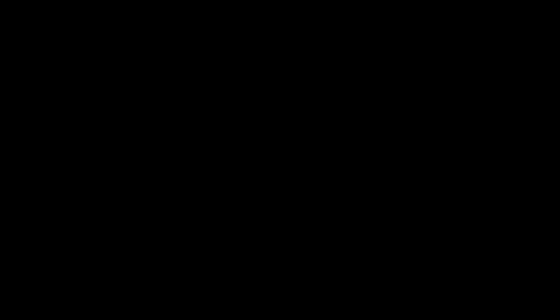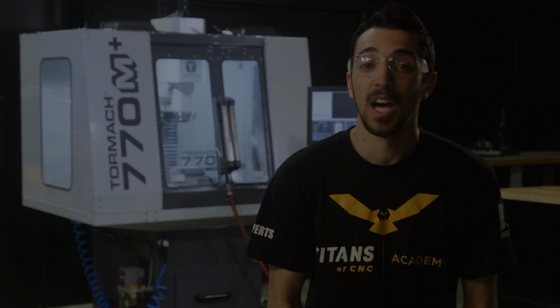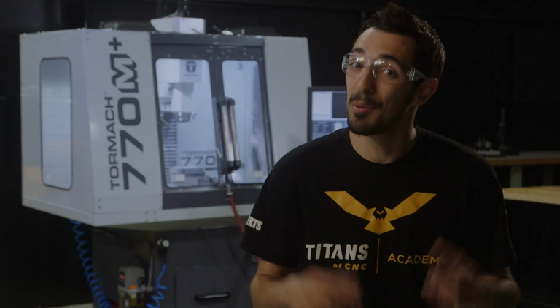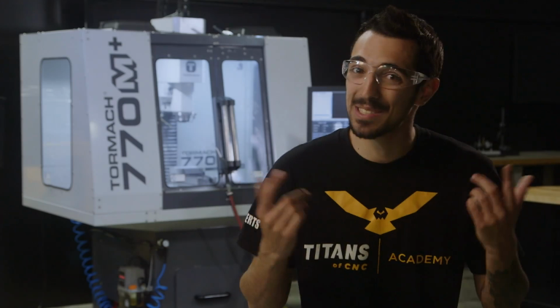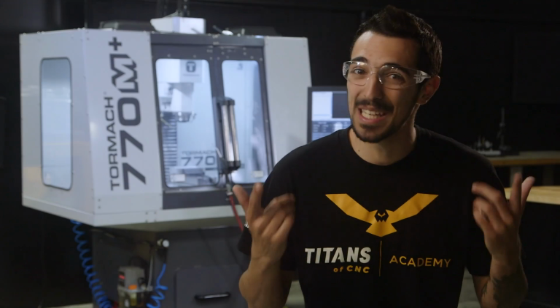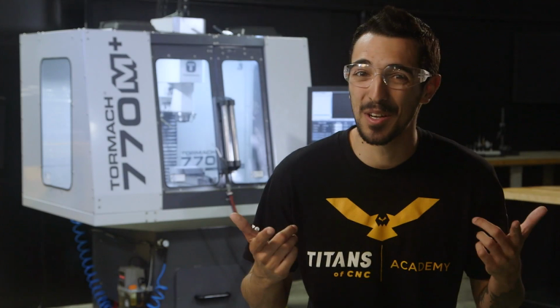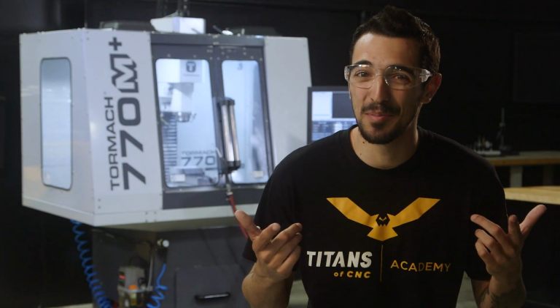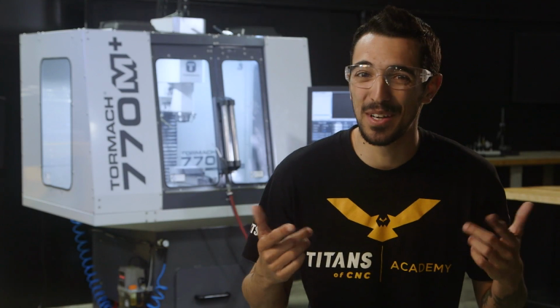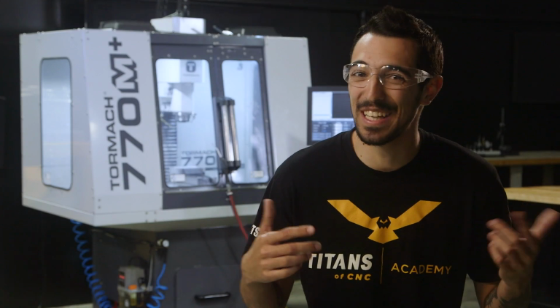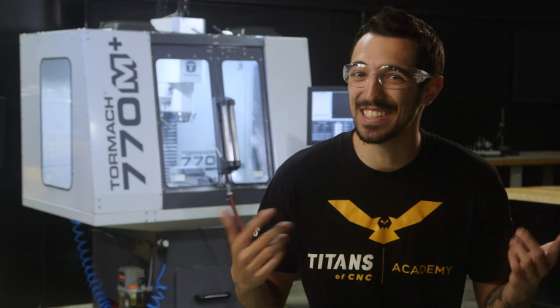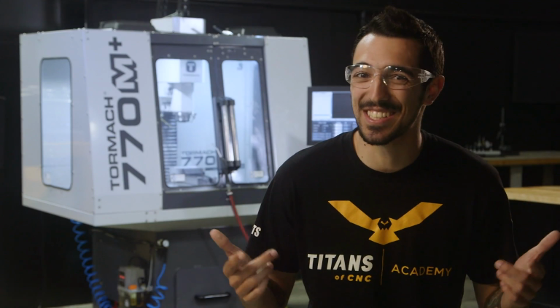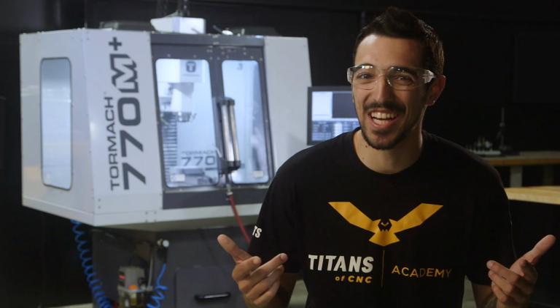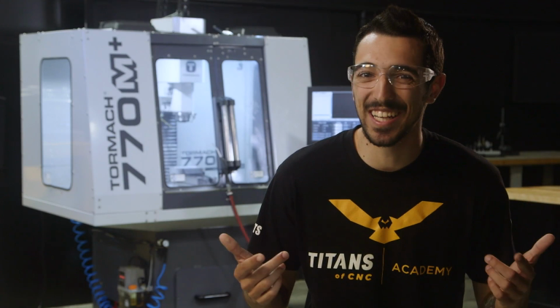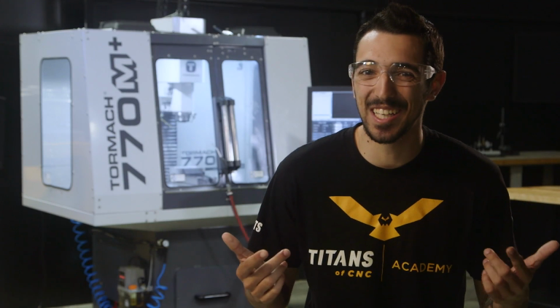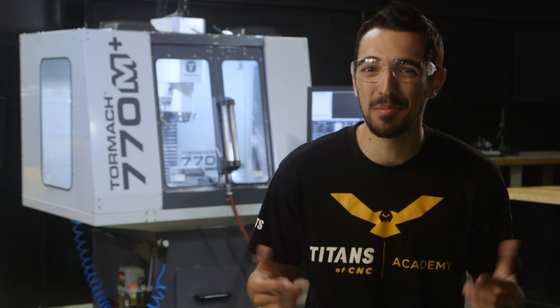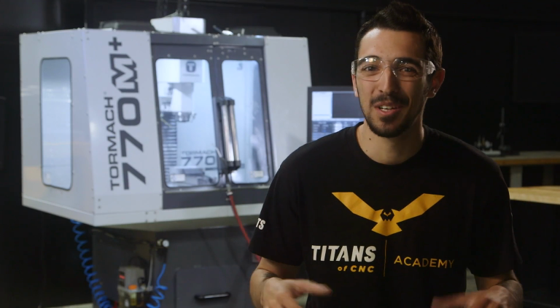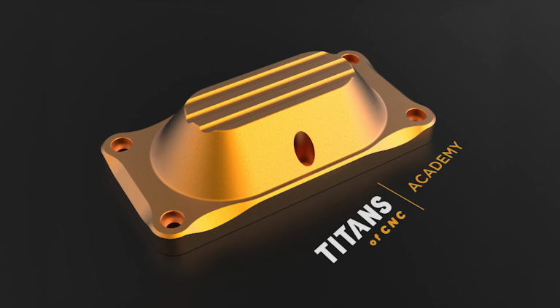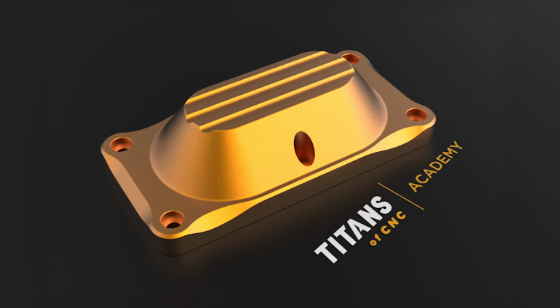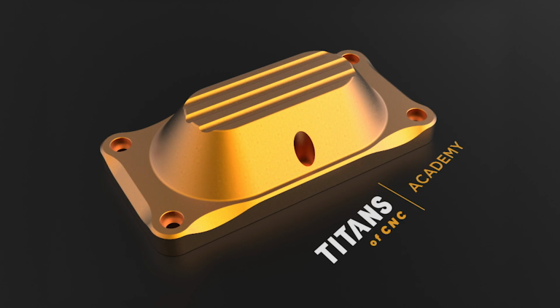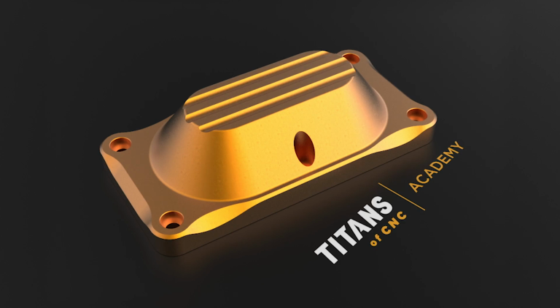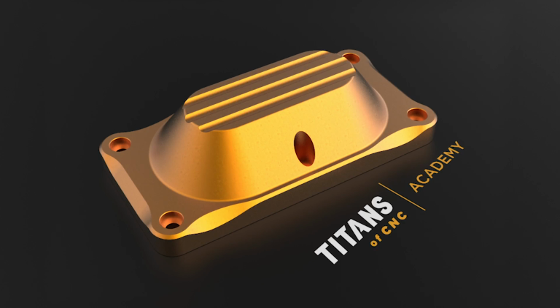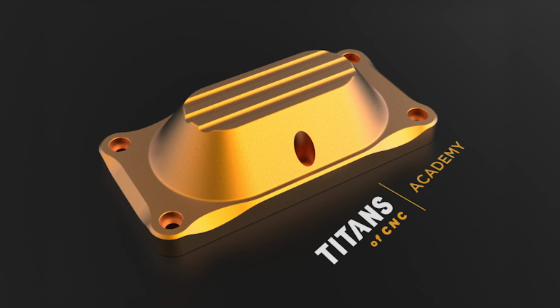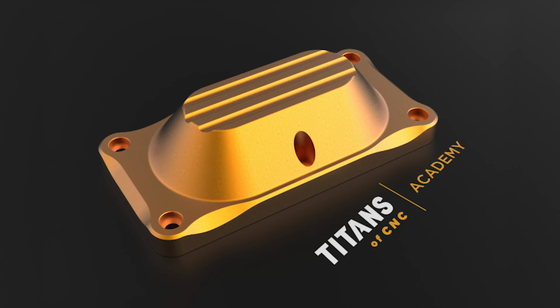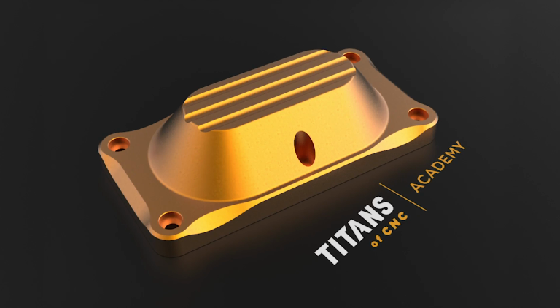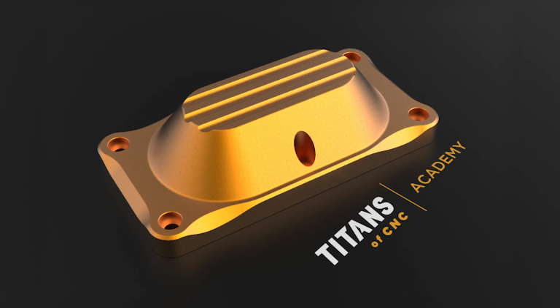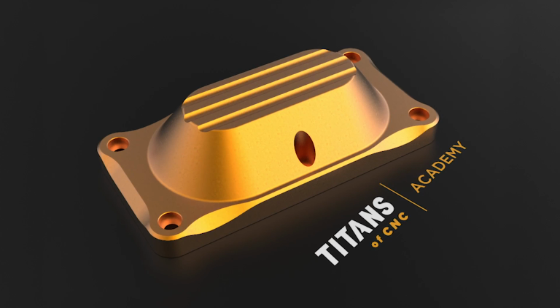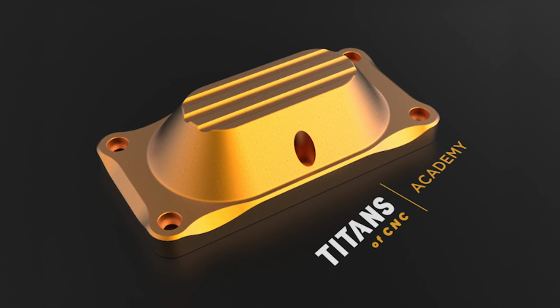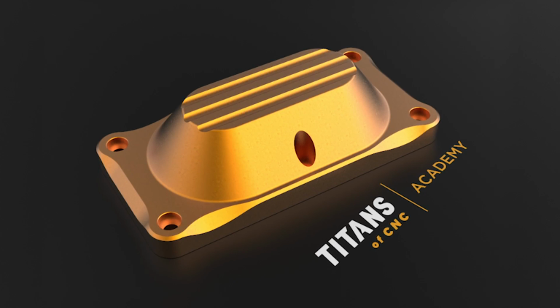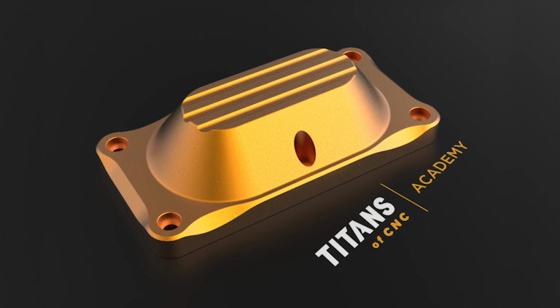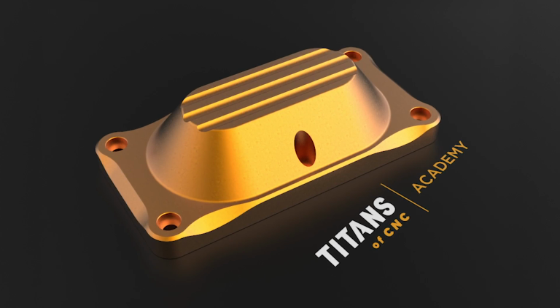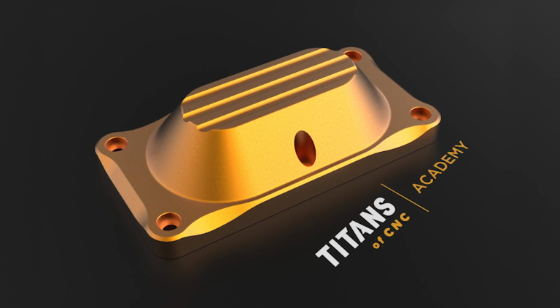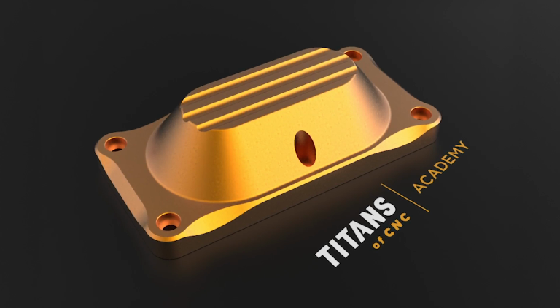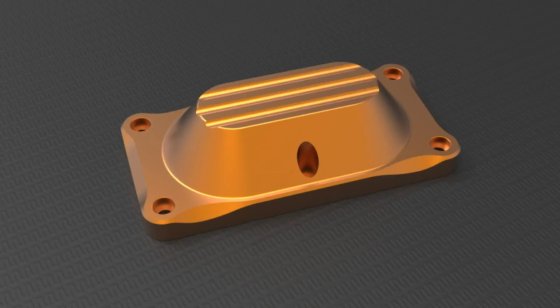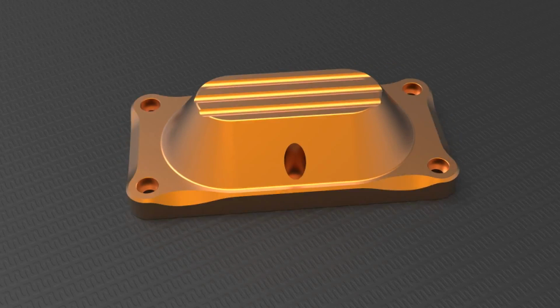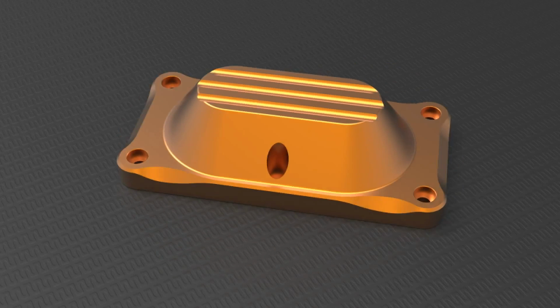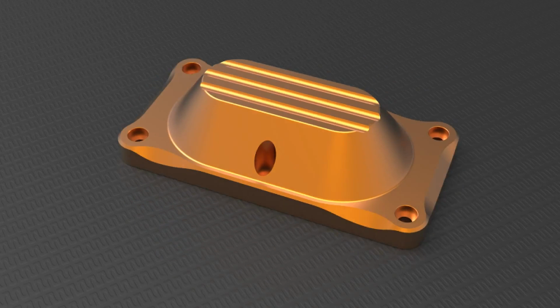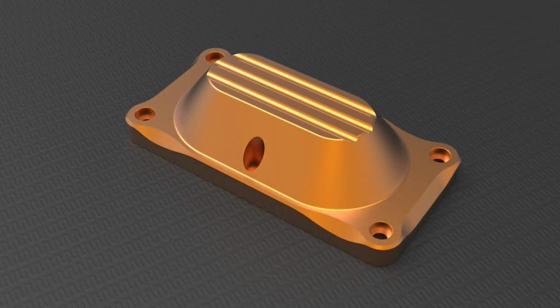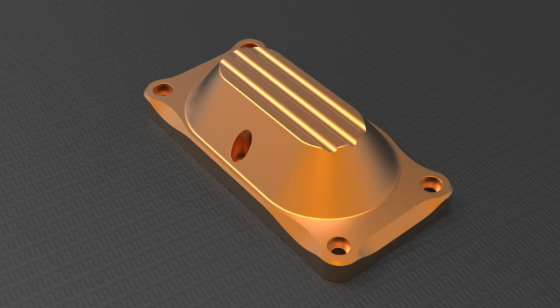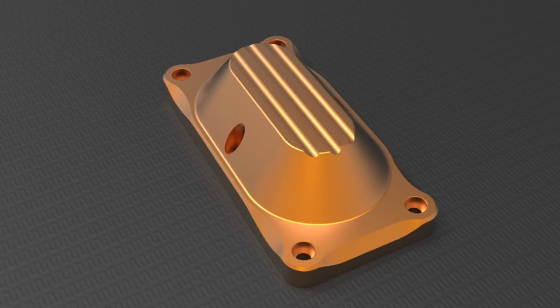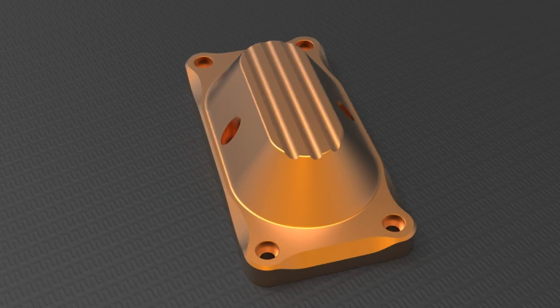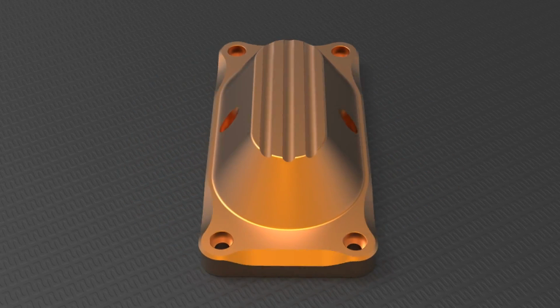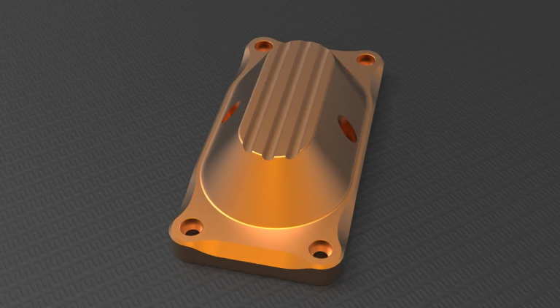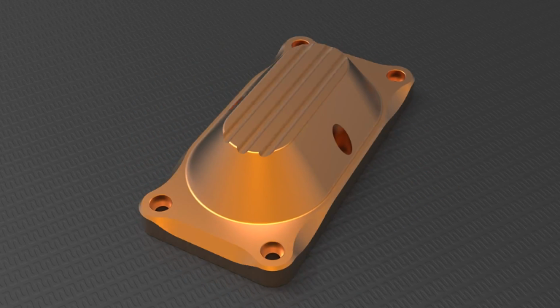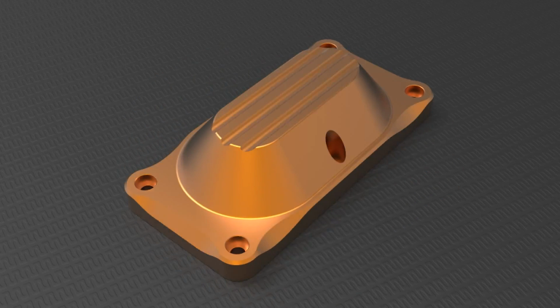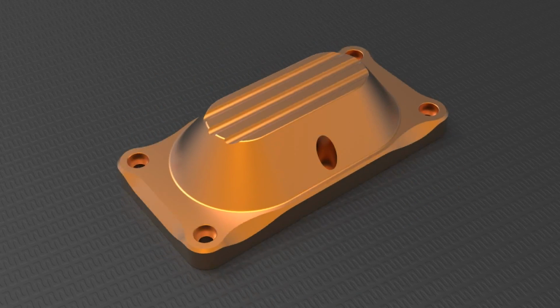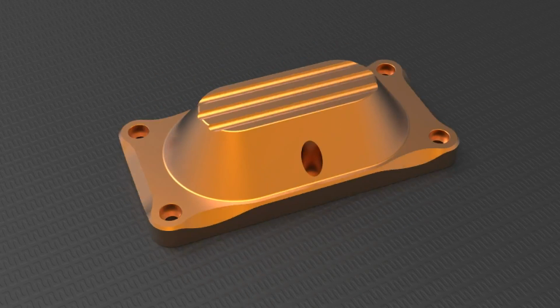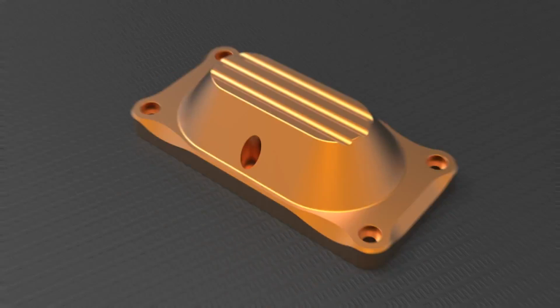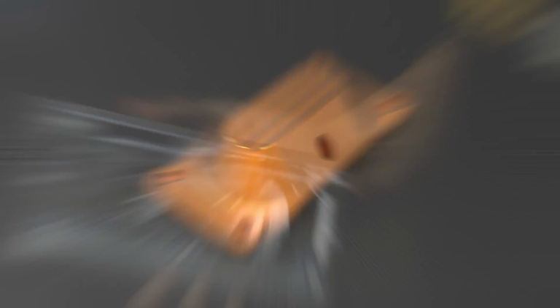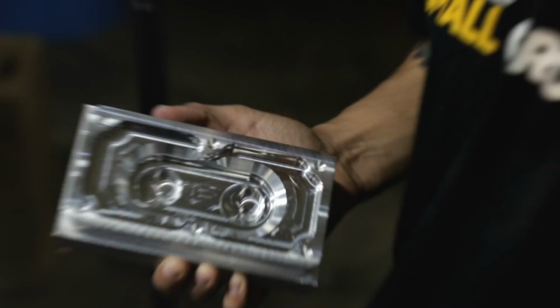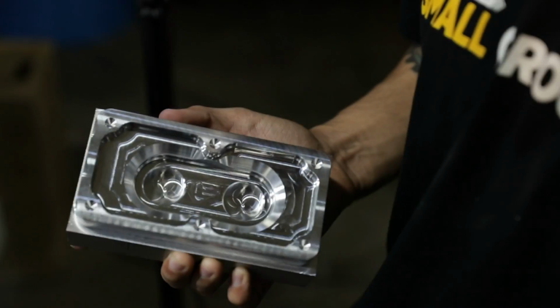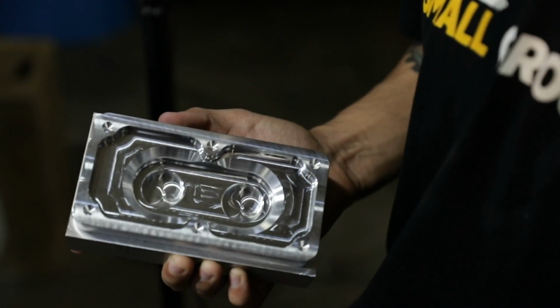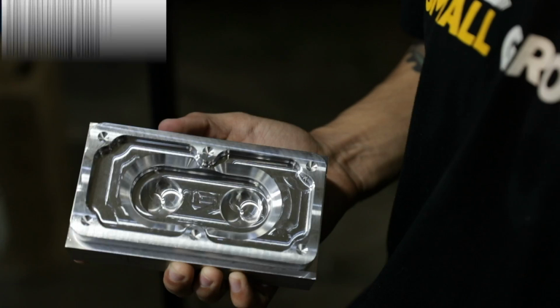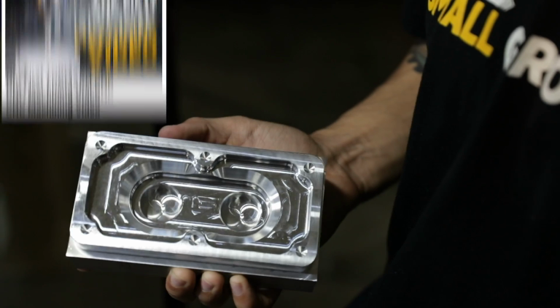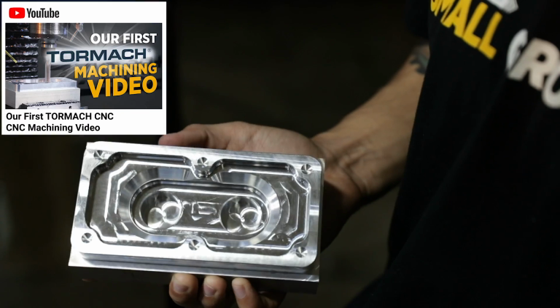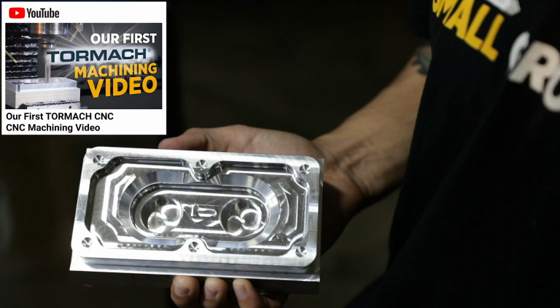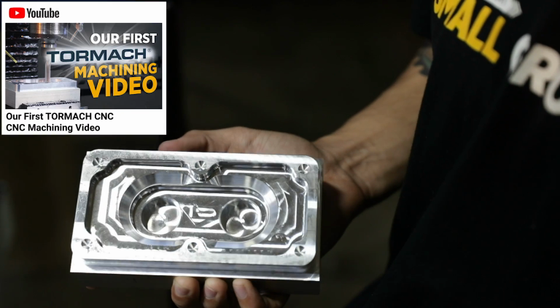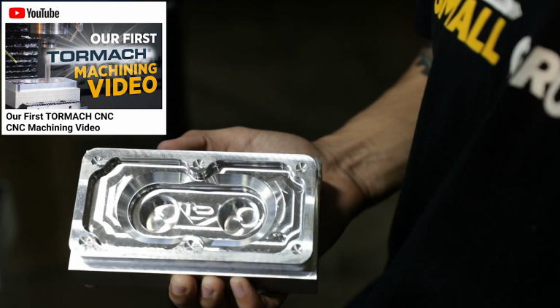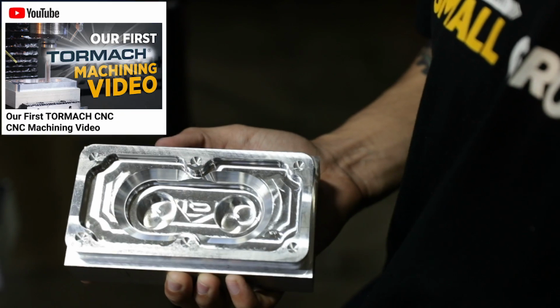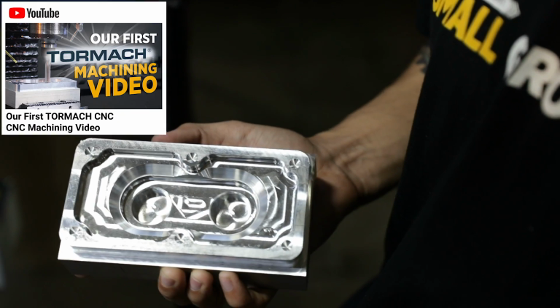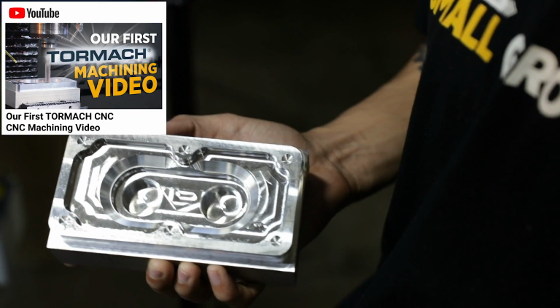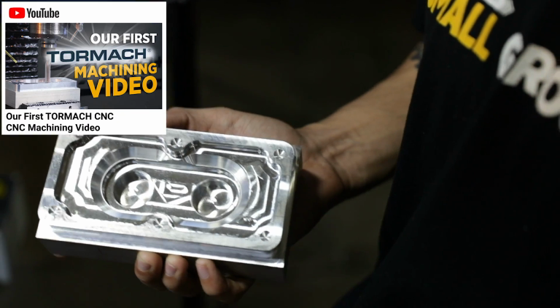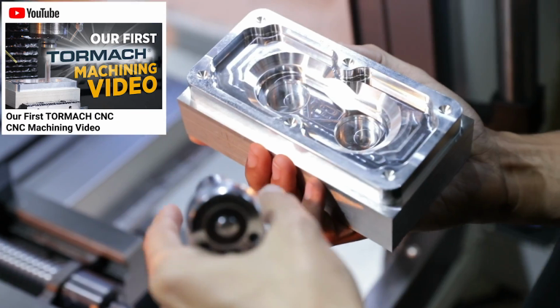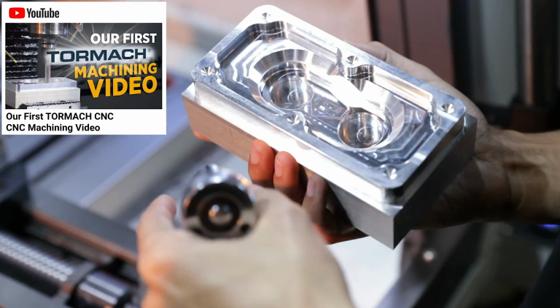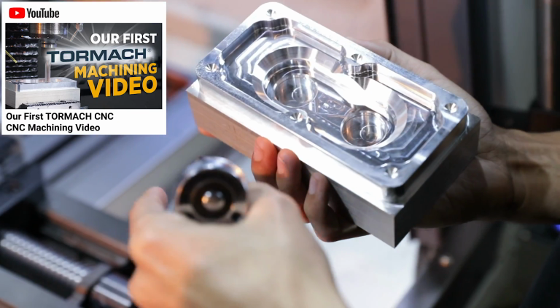Hey, what's up everybody? It's Jacob. We're on the Tayan 53, Op B on the Tormach. You saw what we did previously on Op A. You know what we've got to do.